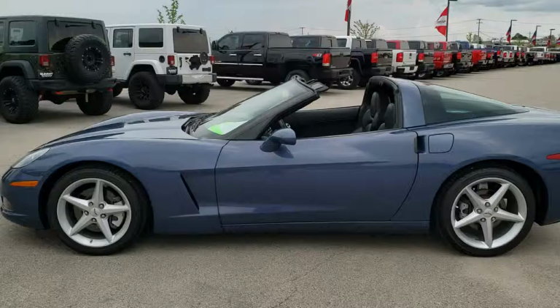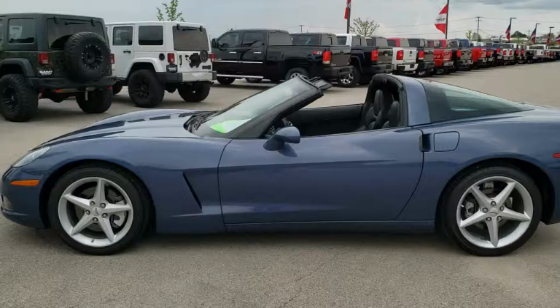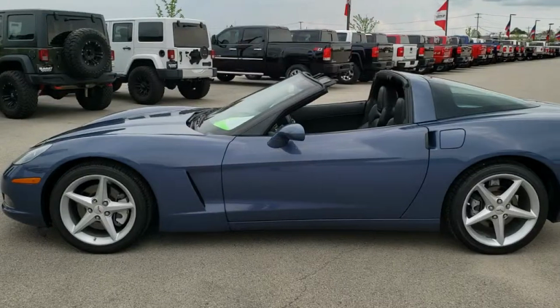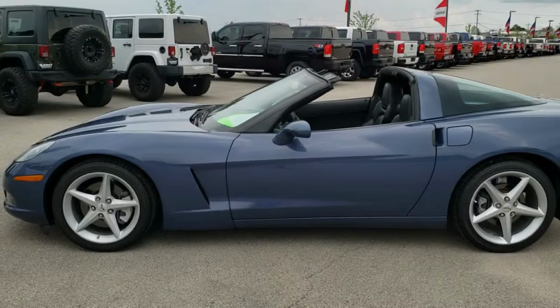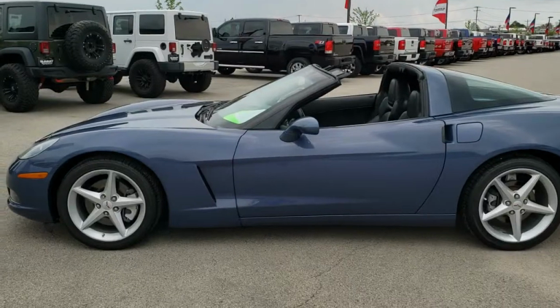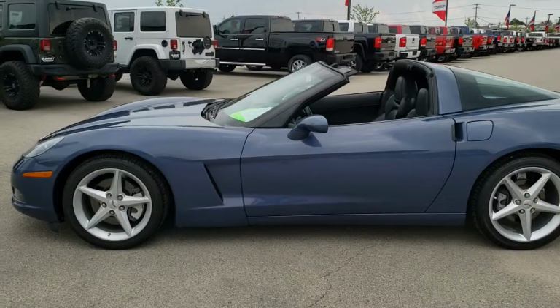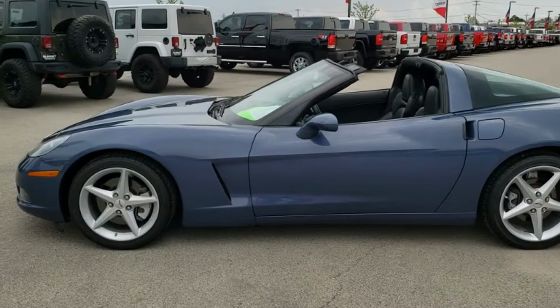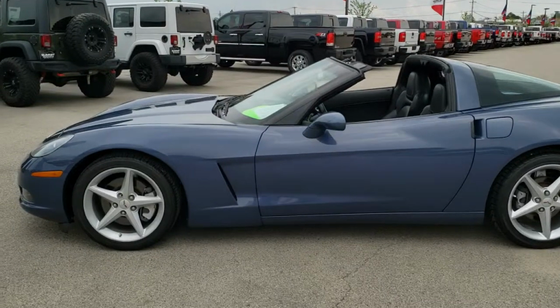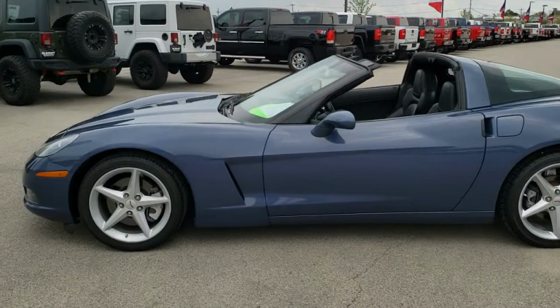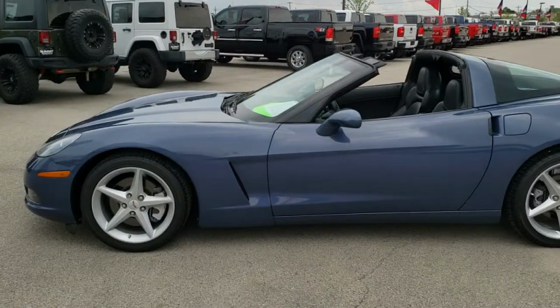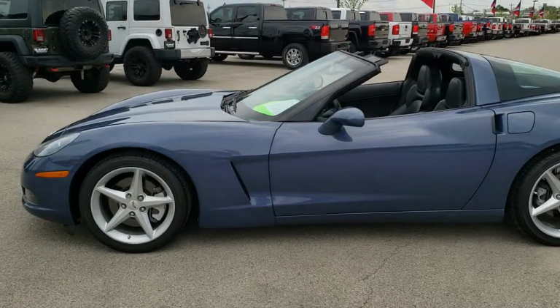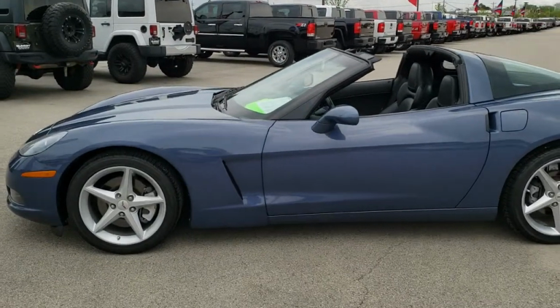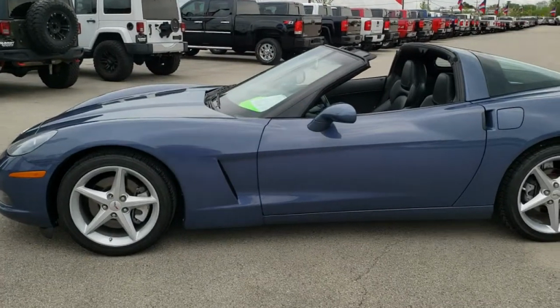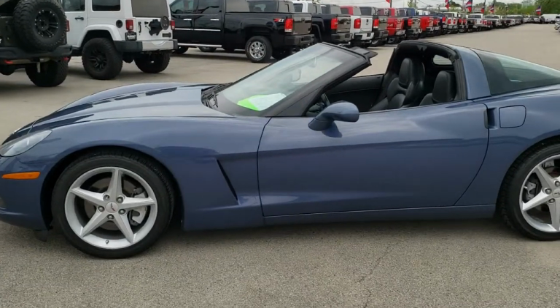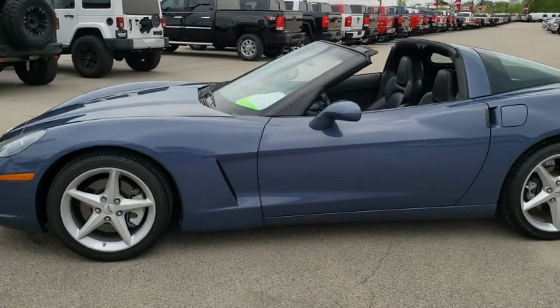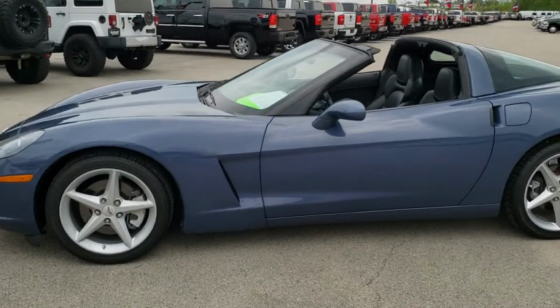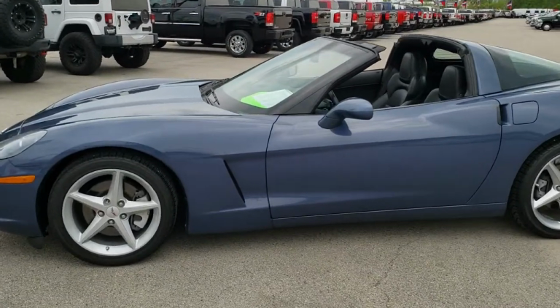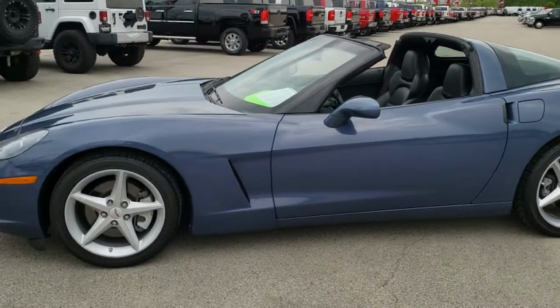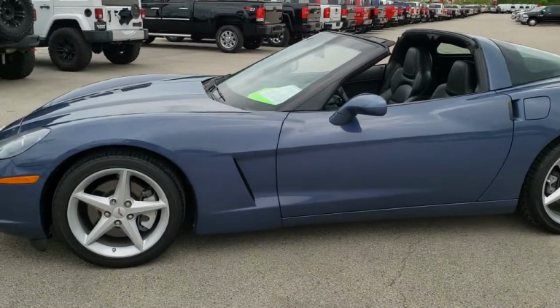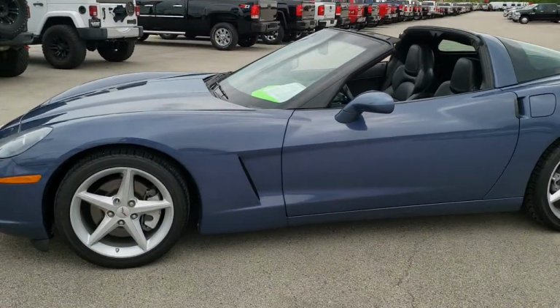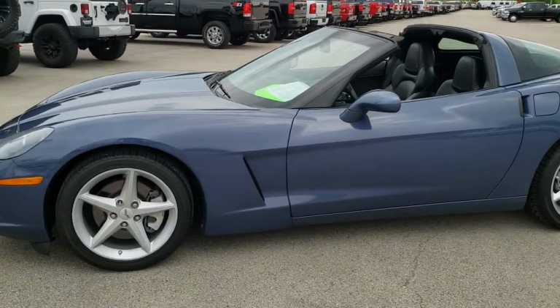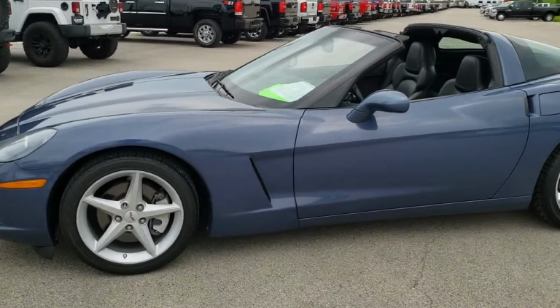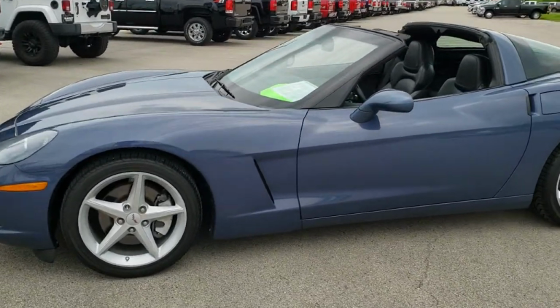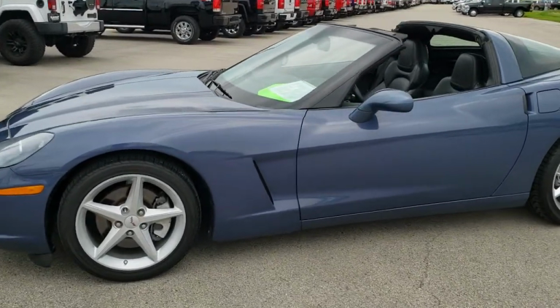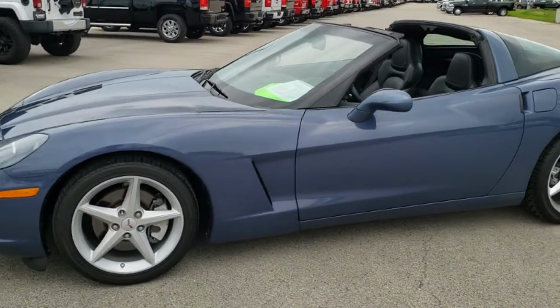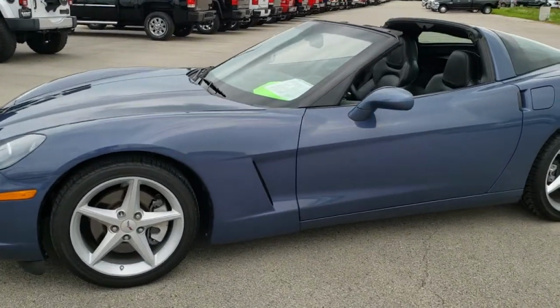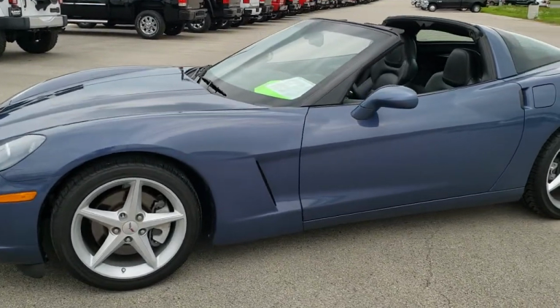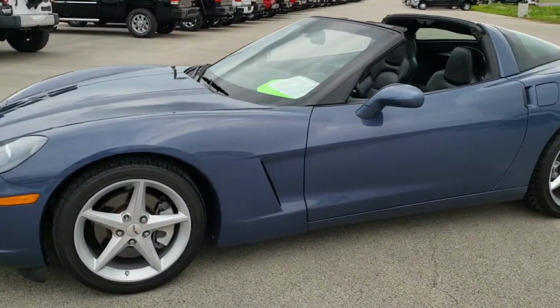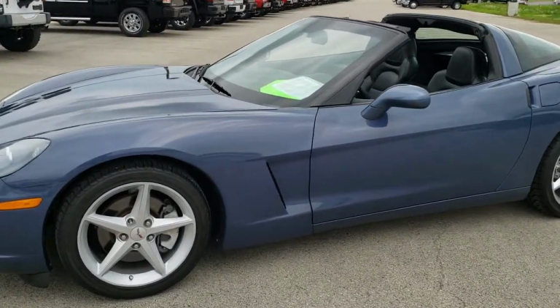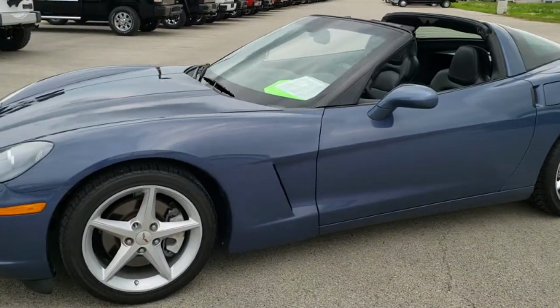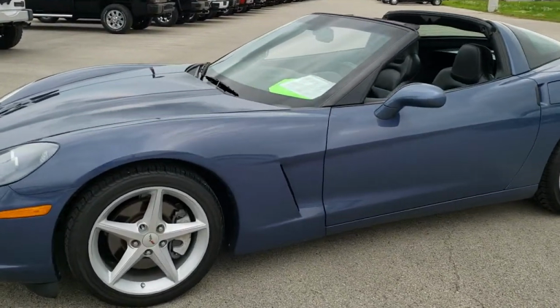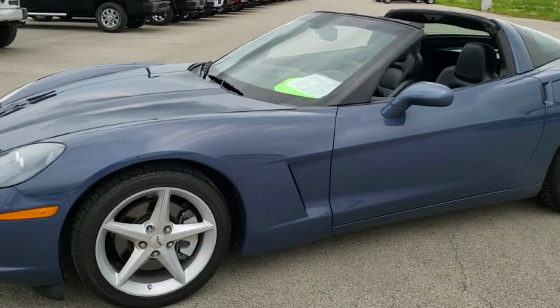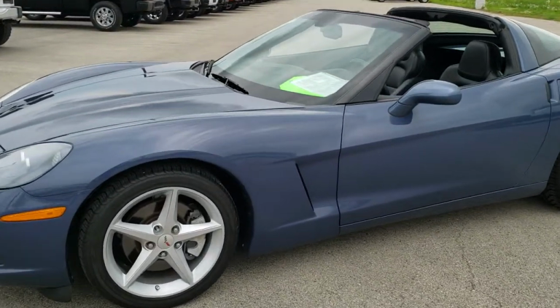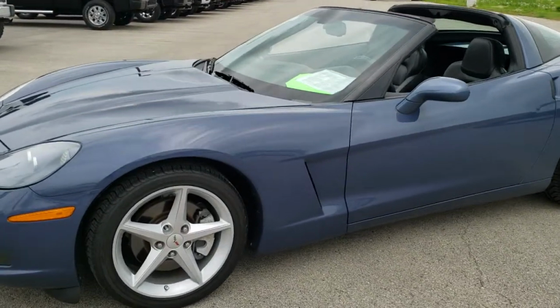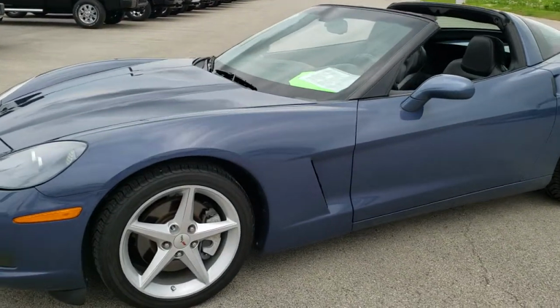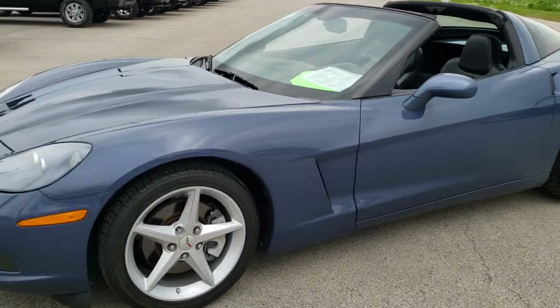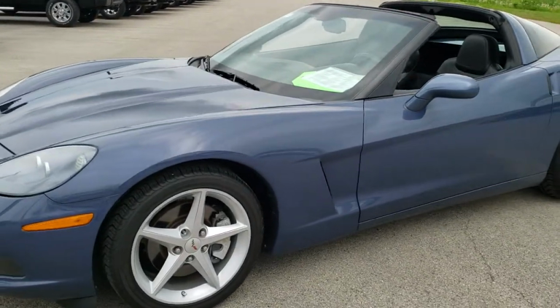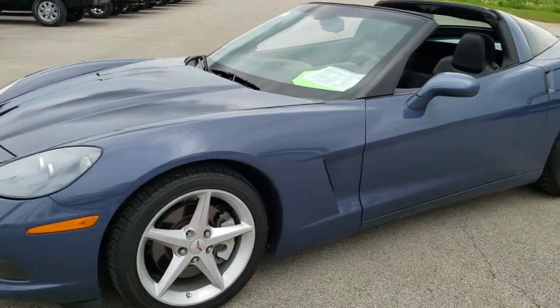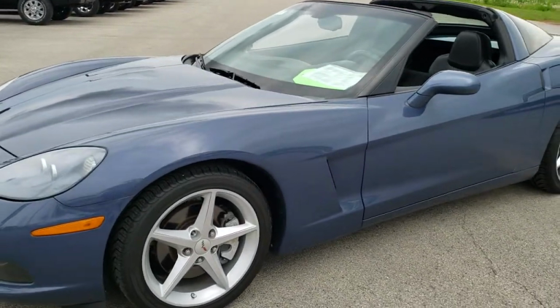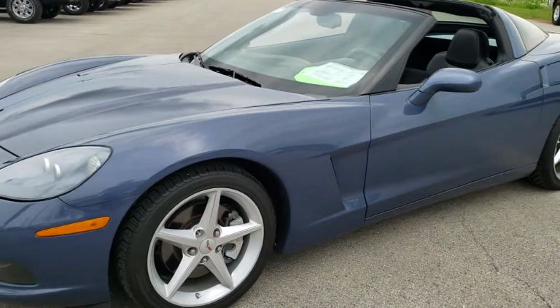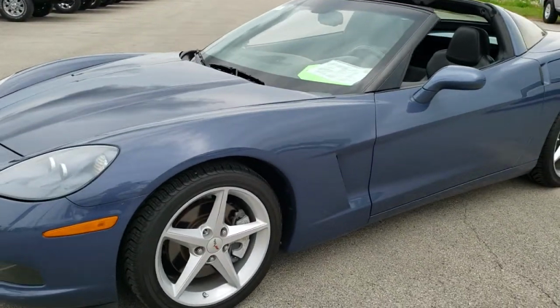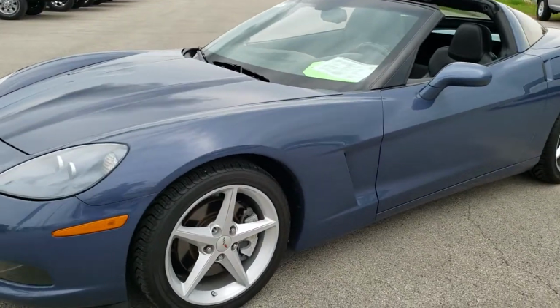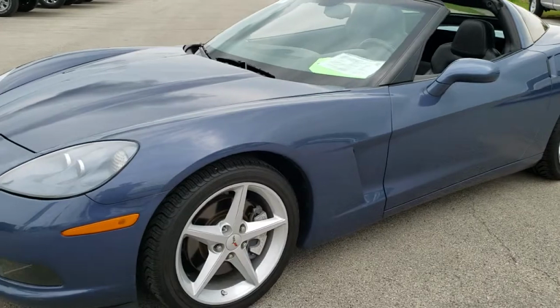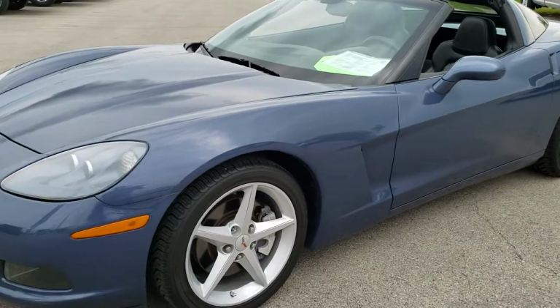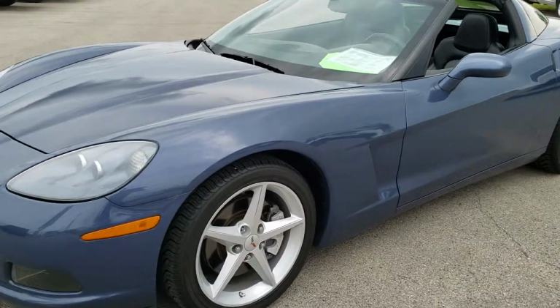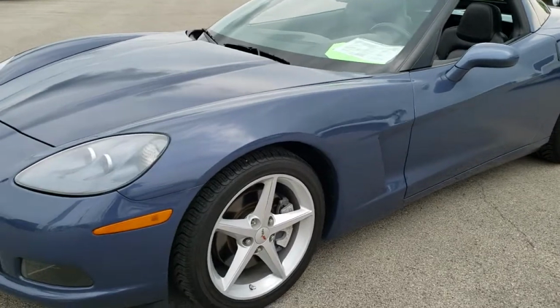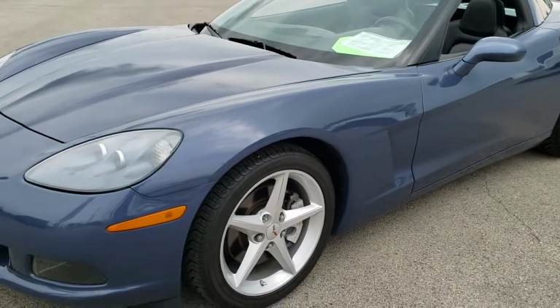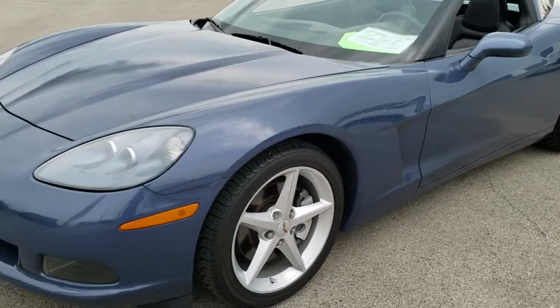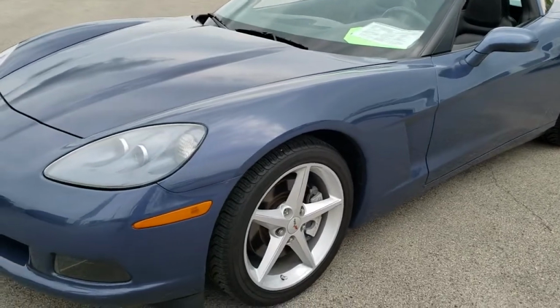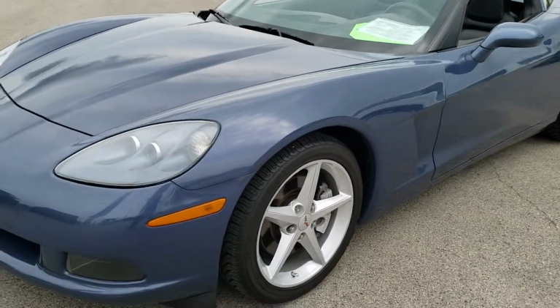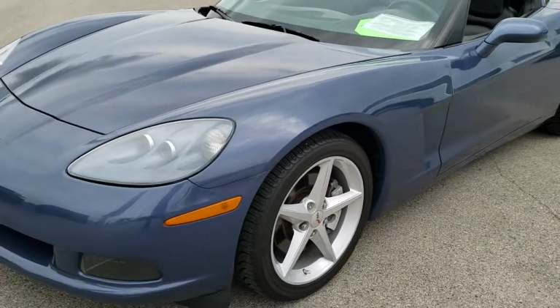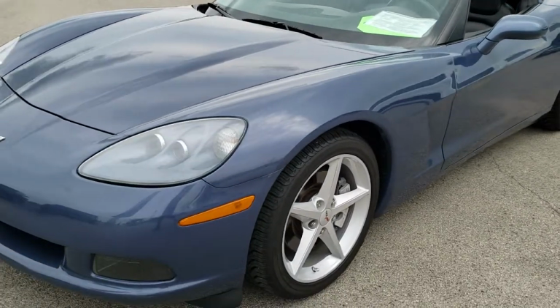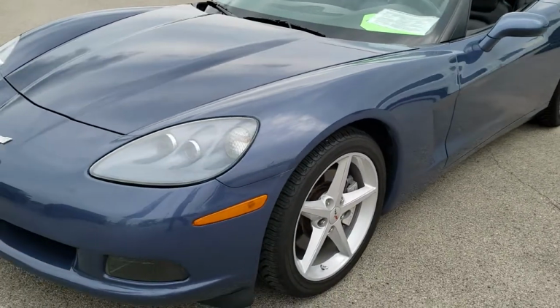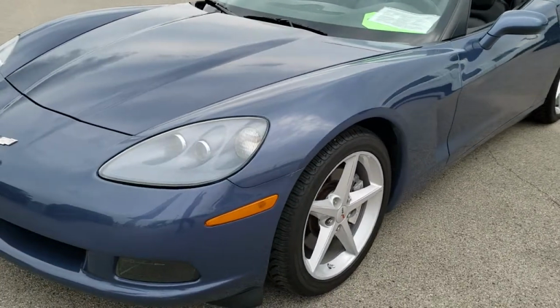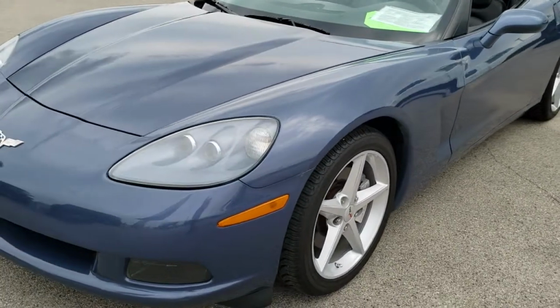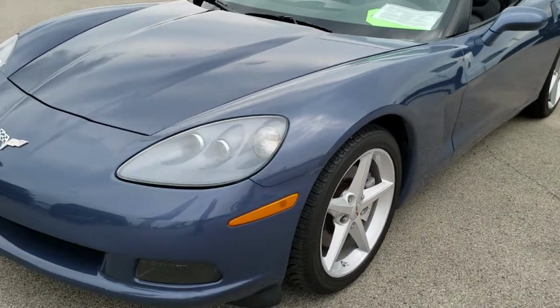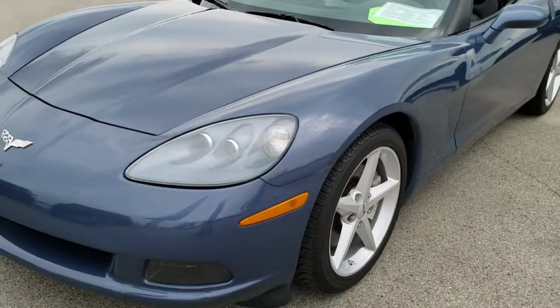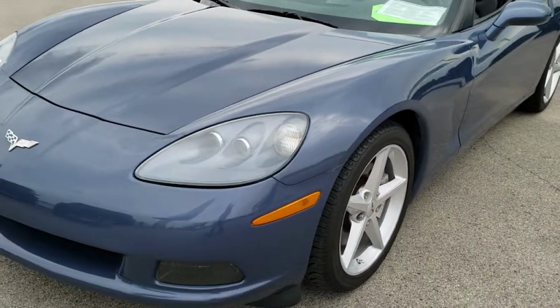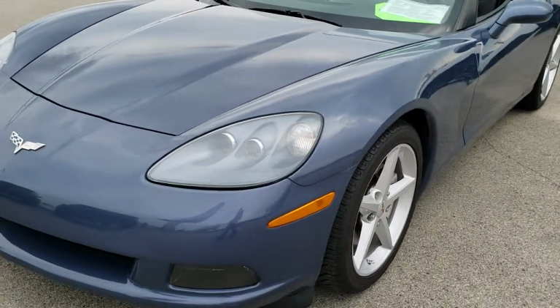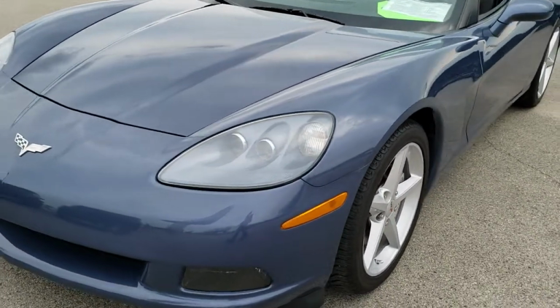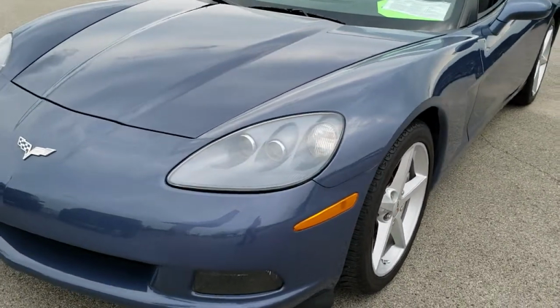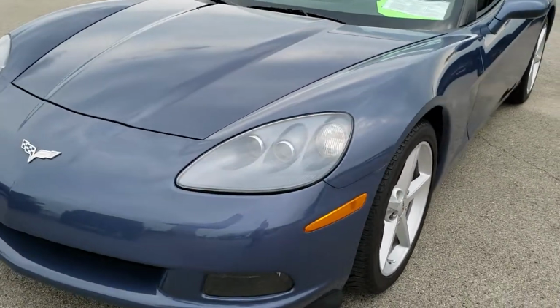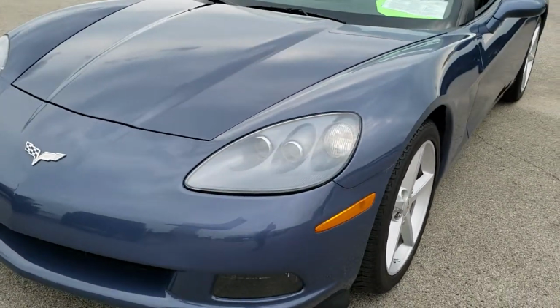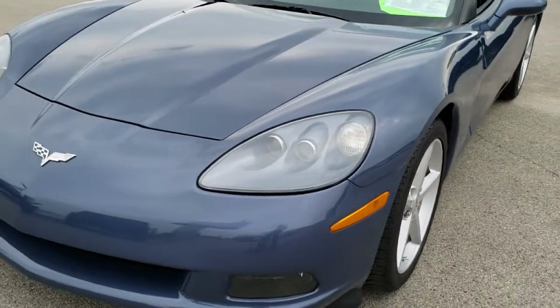This is stock number 10059. We are here at Summit Automotive in Fond du Lac, Wisconsin, your new and used sports car headquarters.